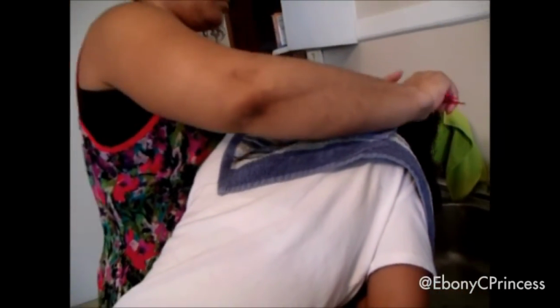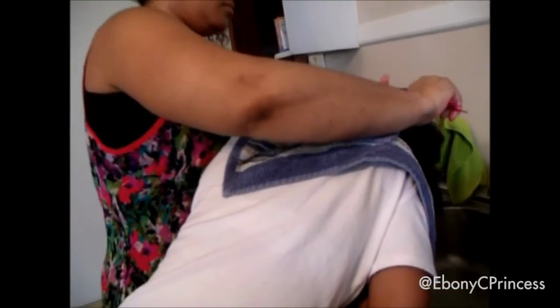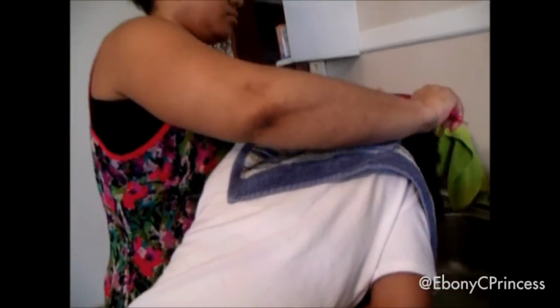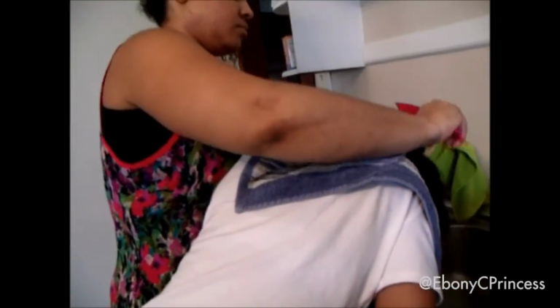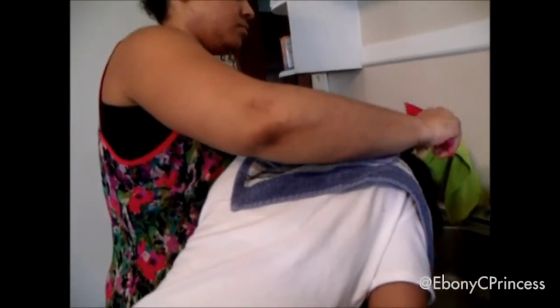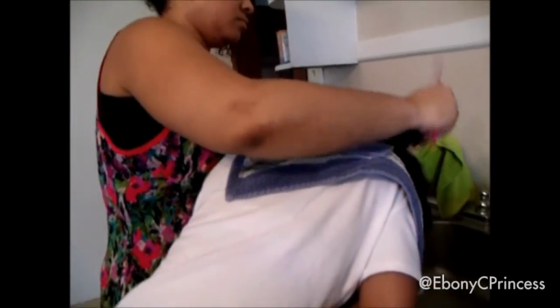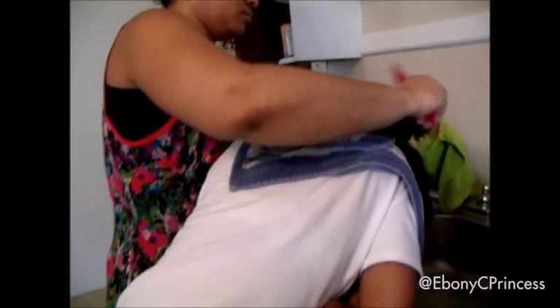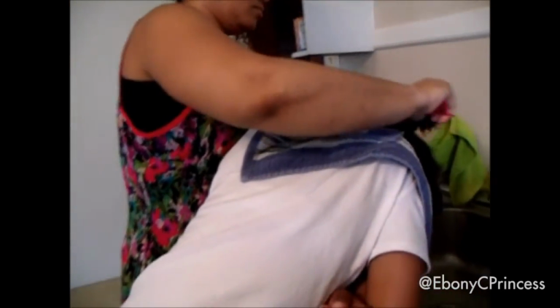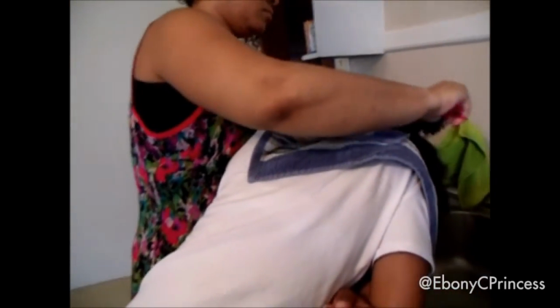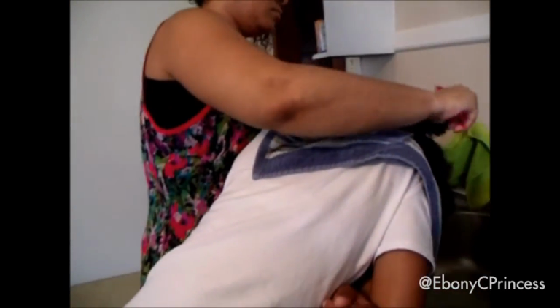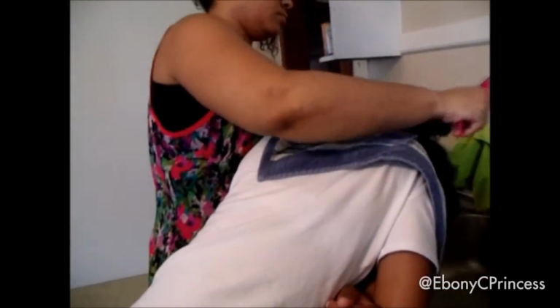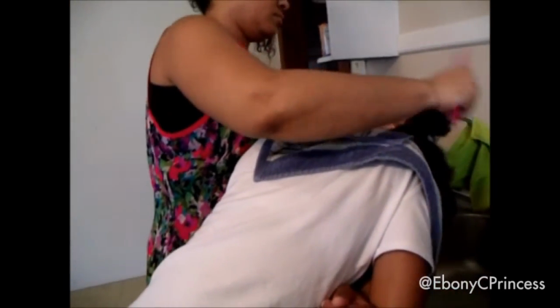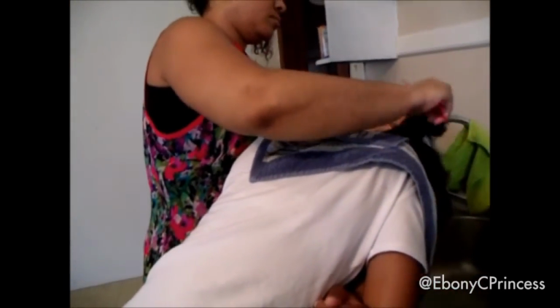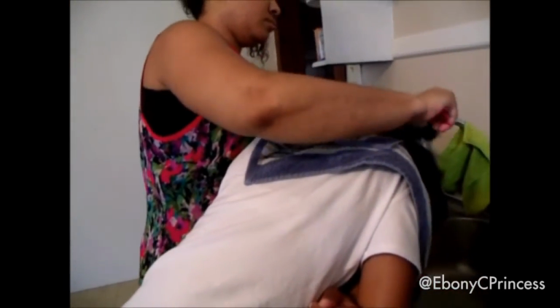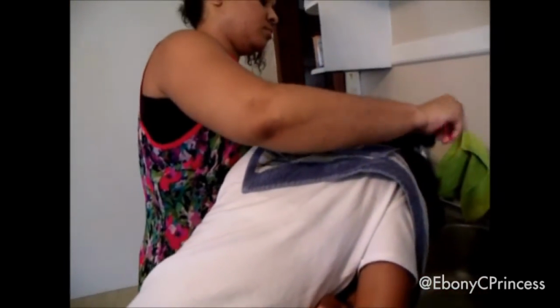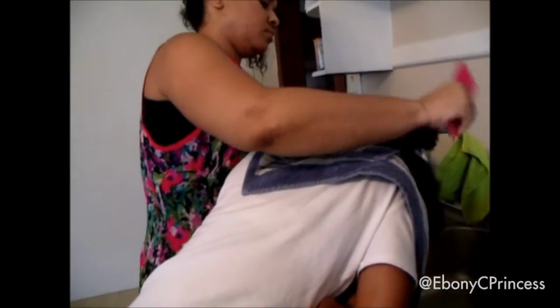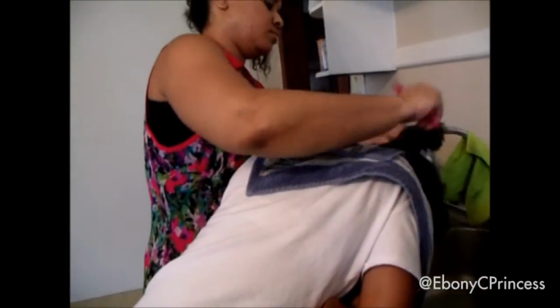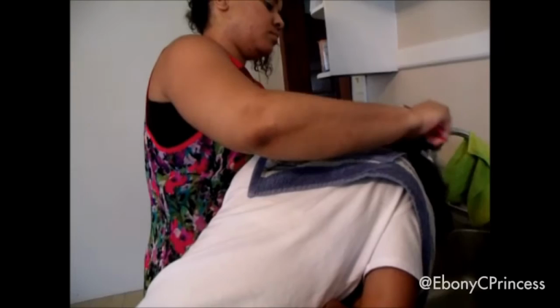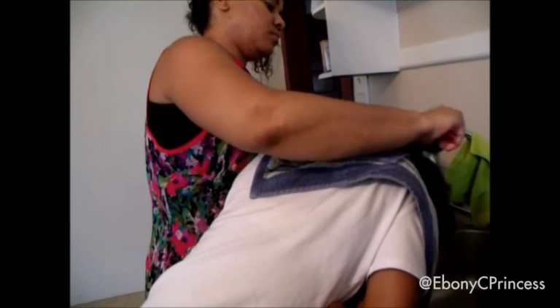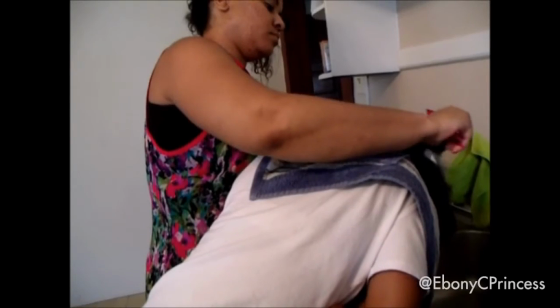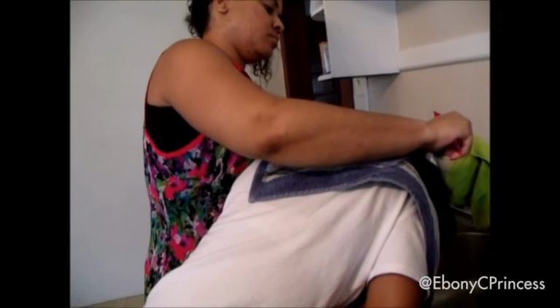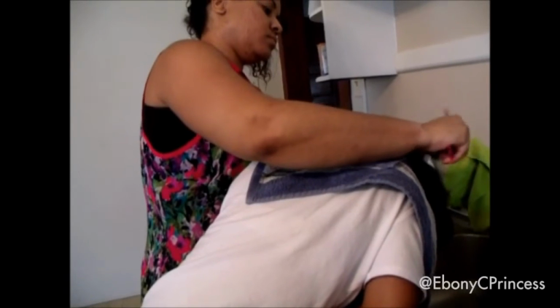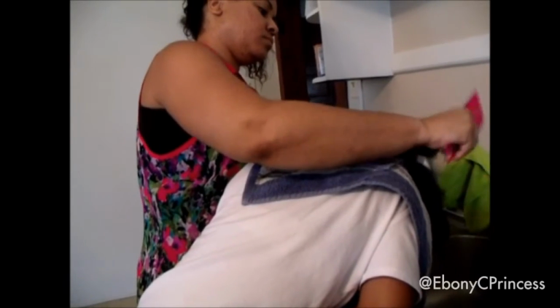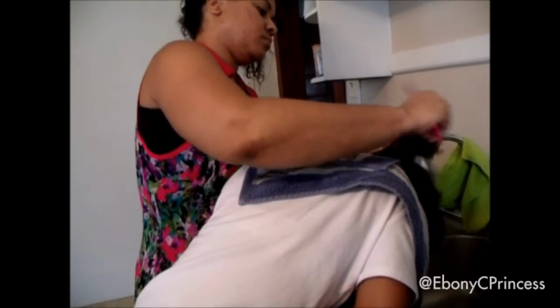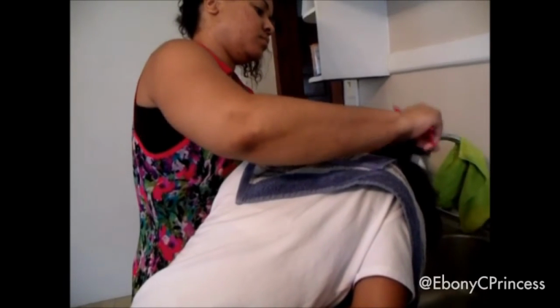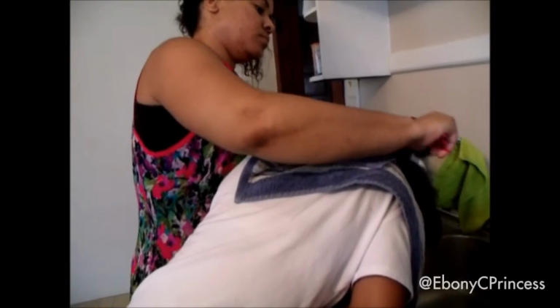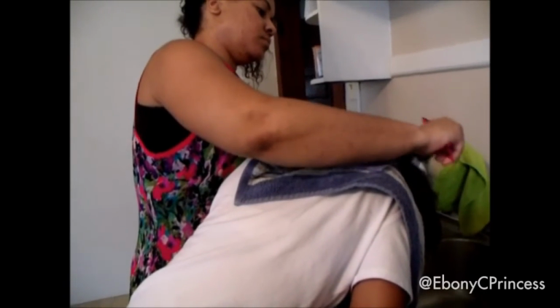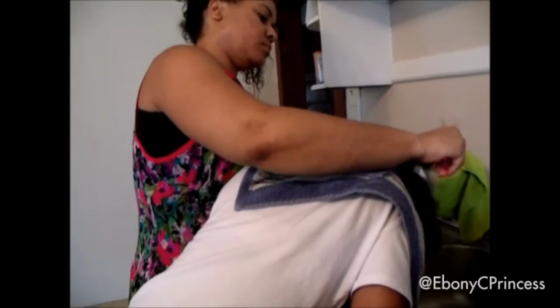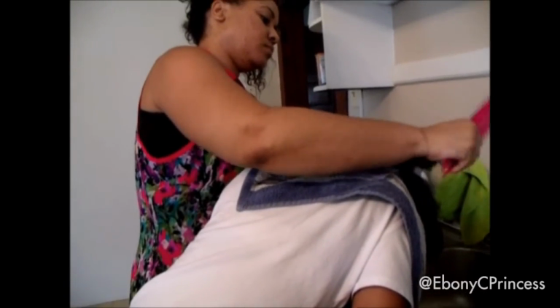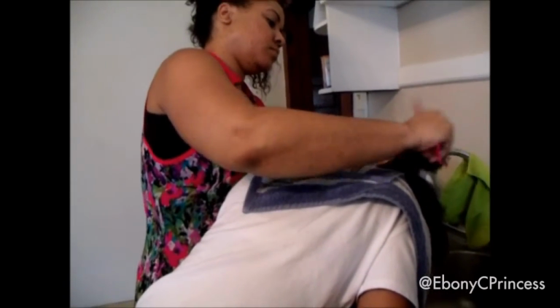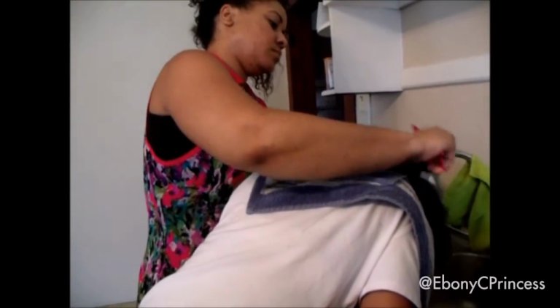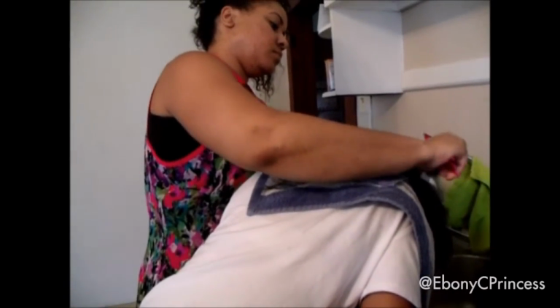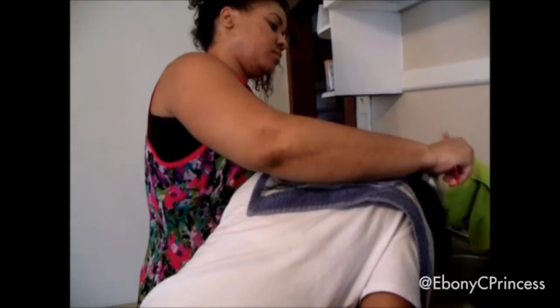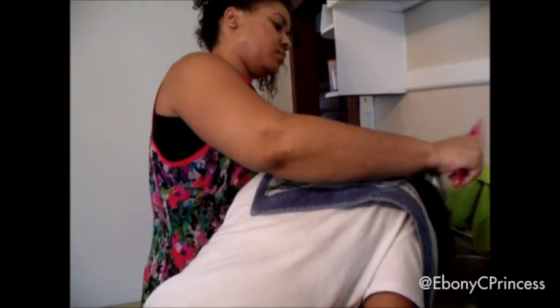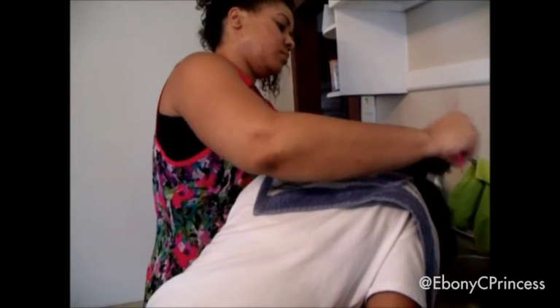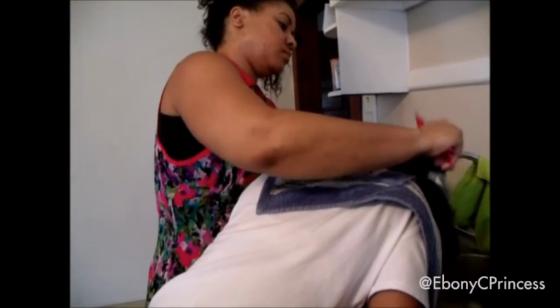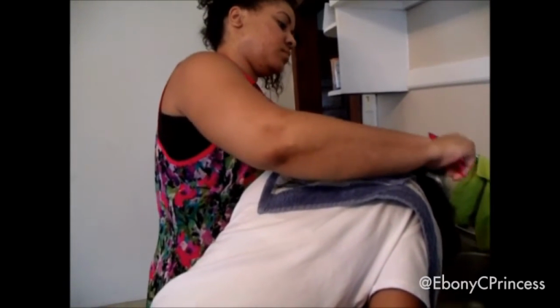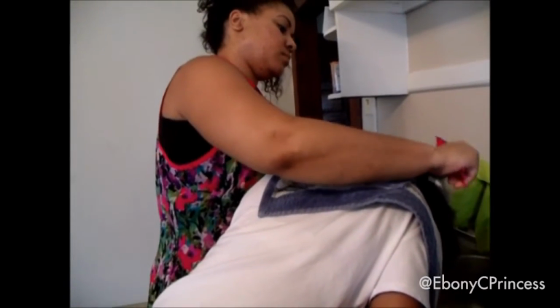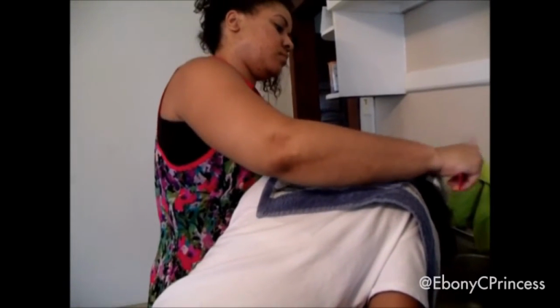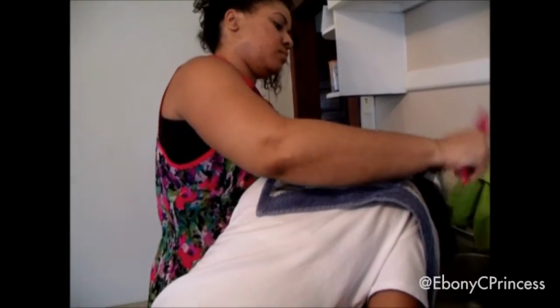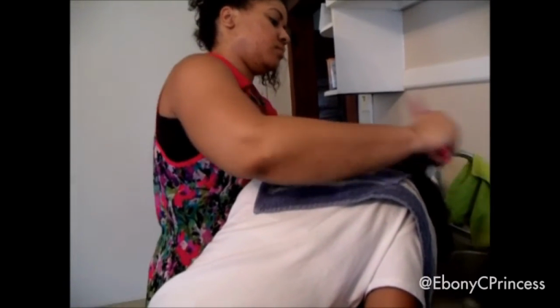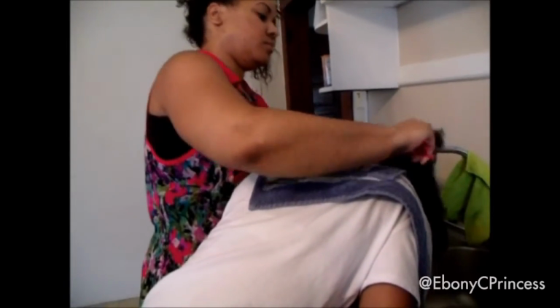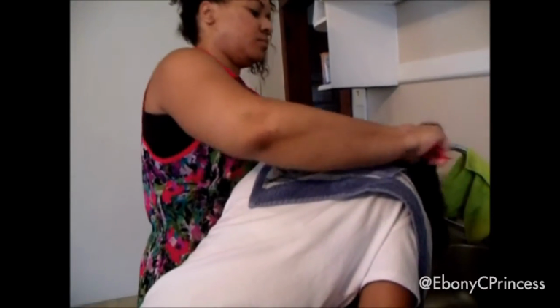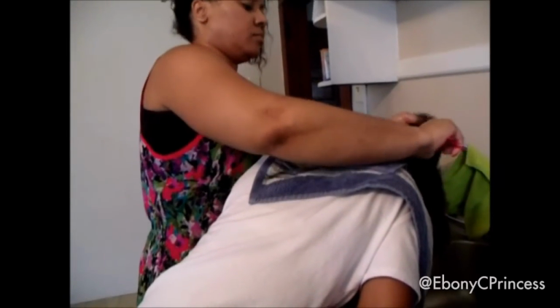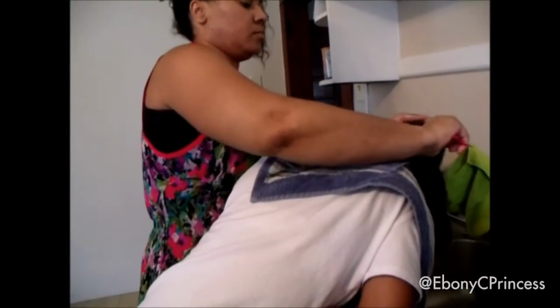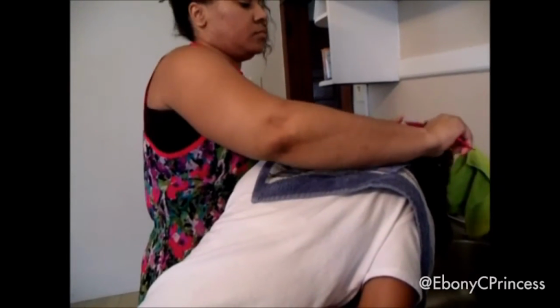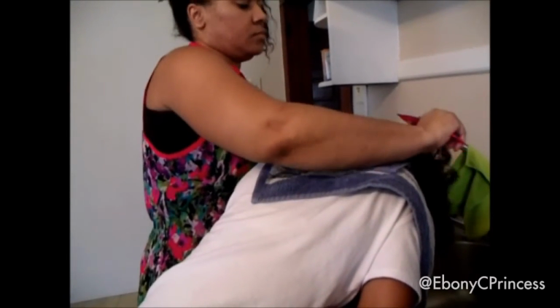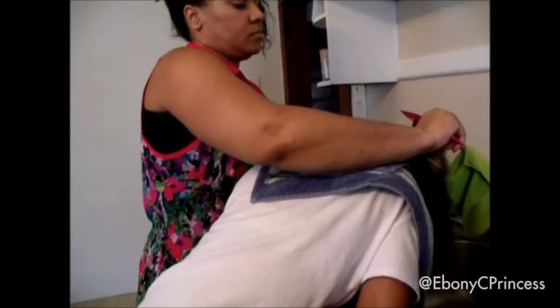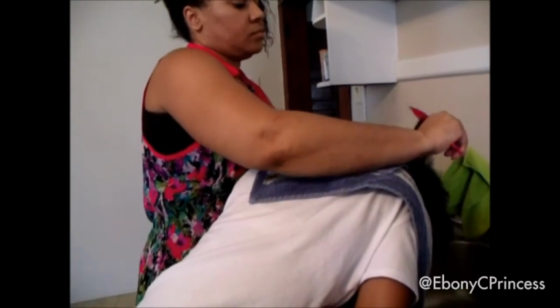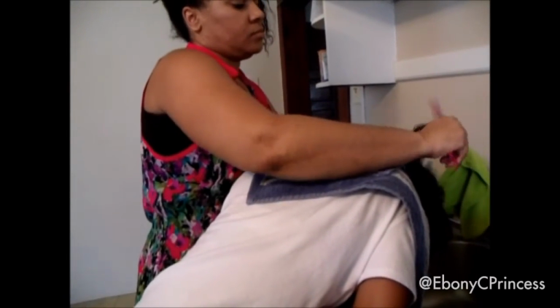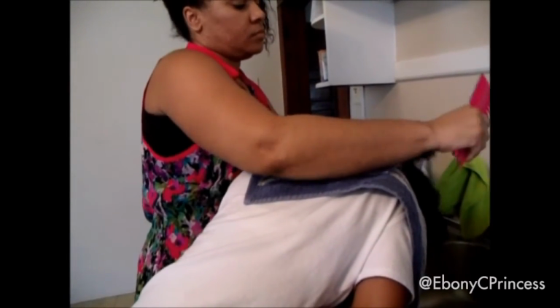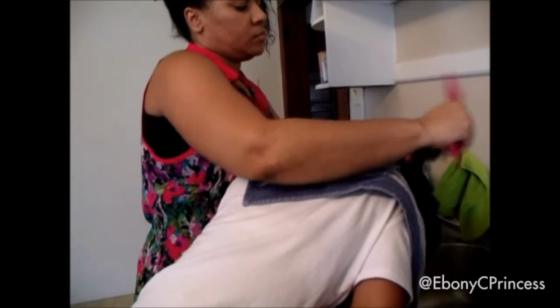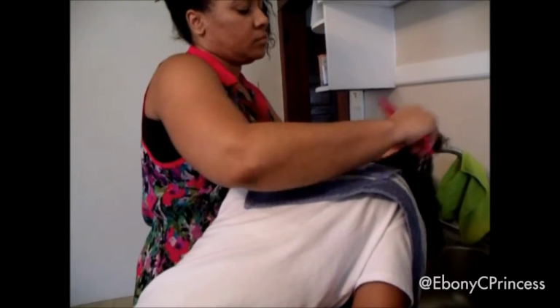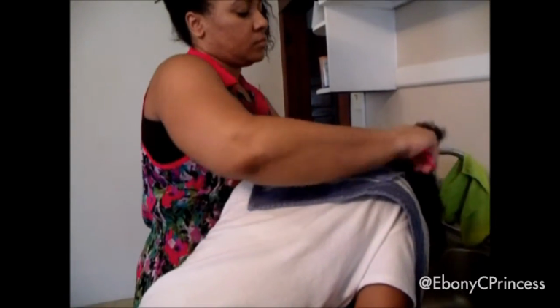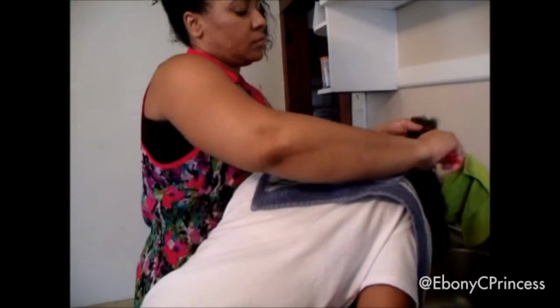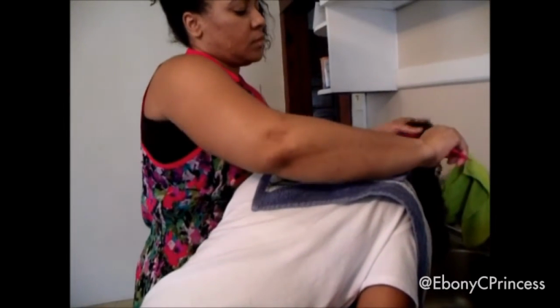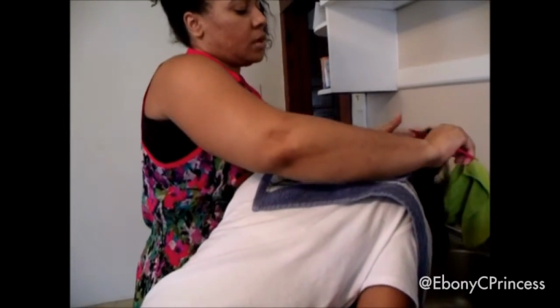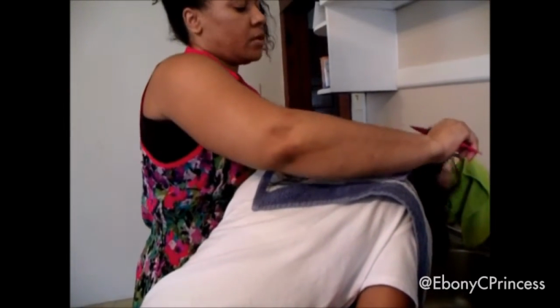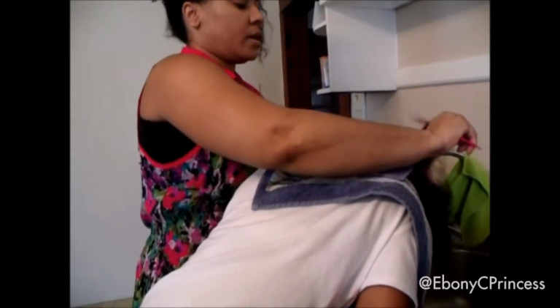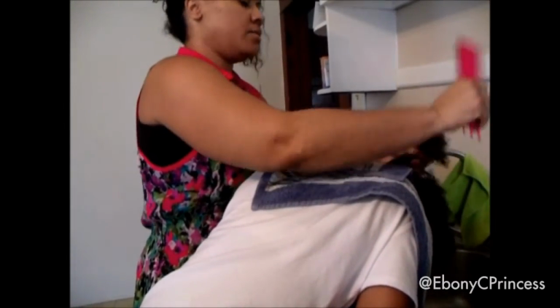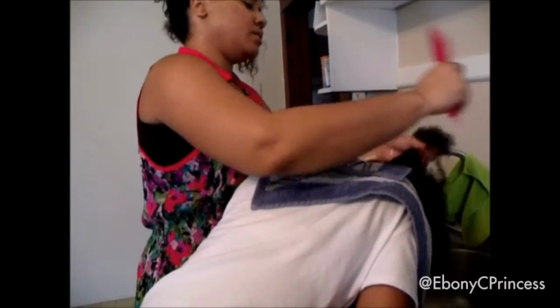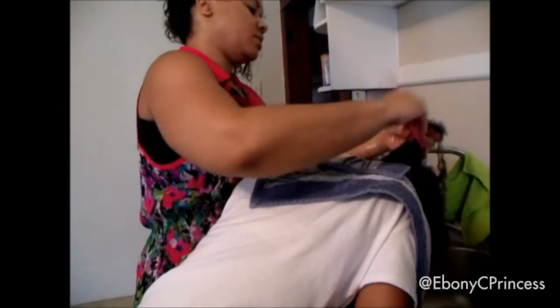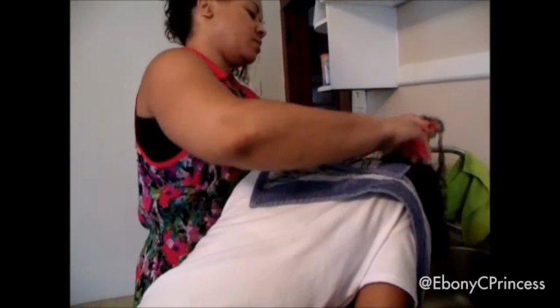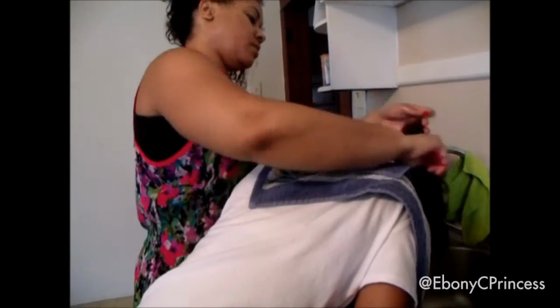You can check out all of my thoughts on the entire Just For Me hair milk line on my blog — I'll have the link down in the description box for you.